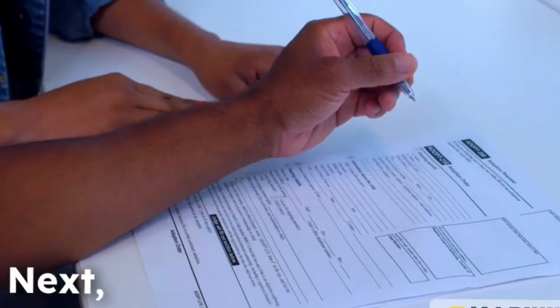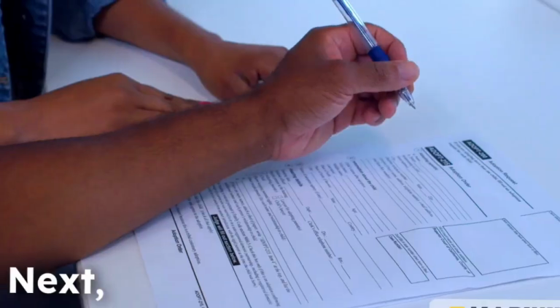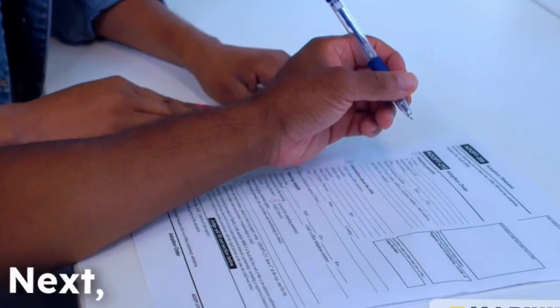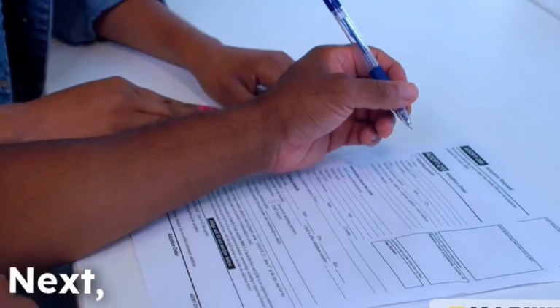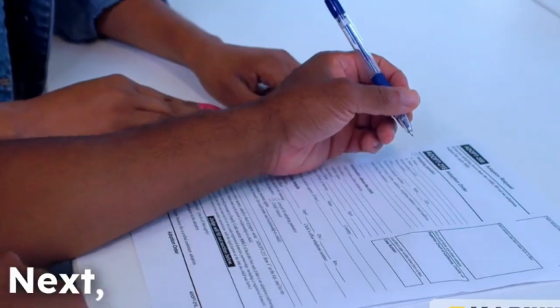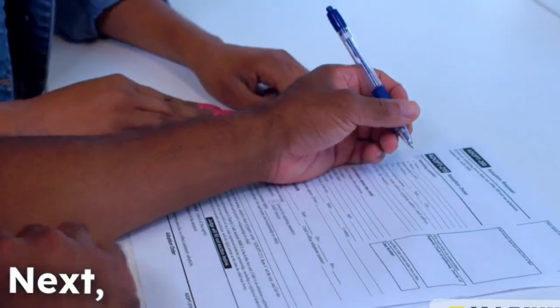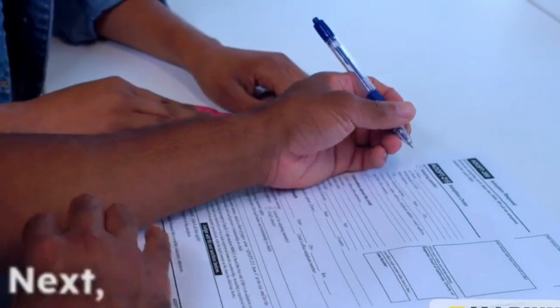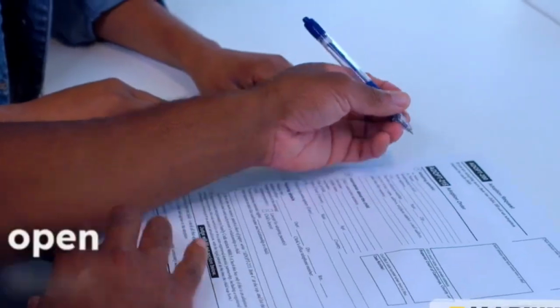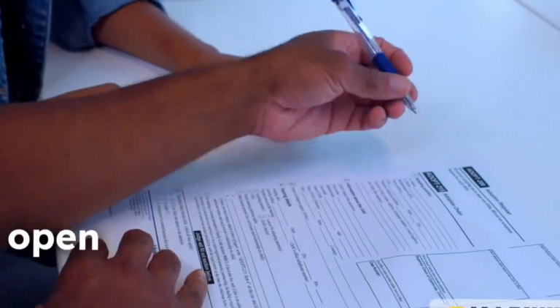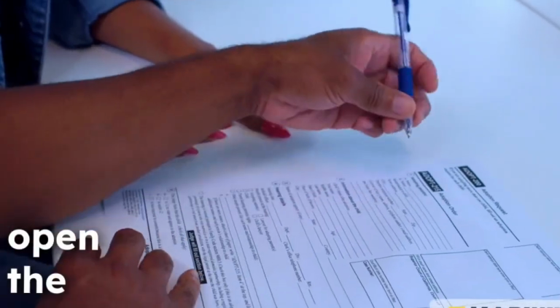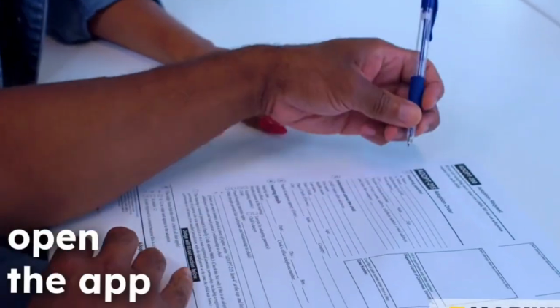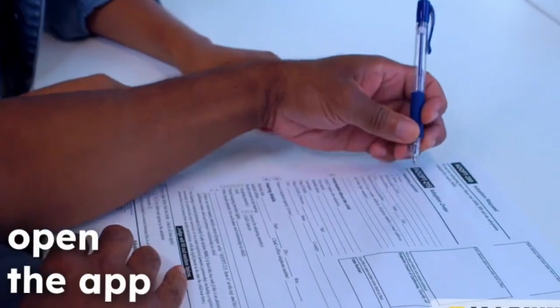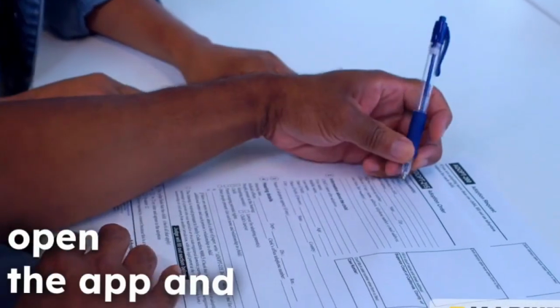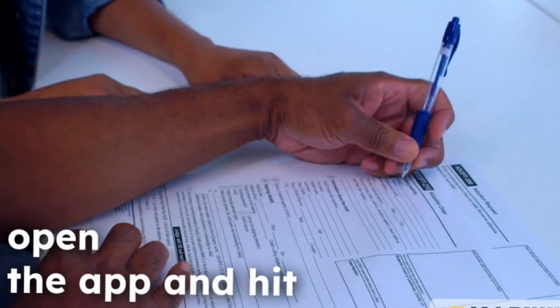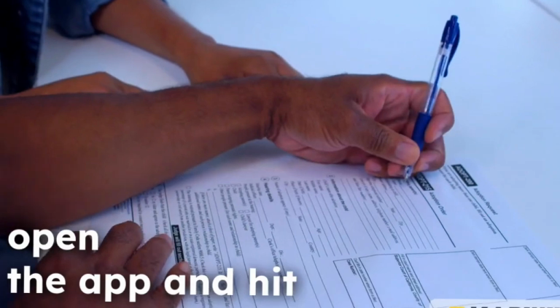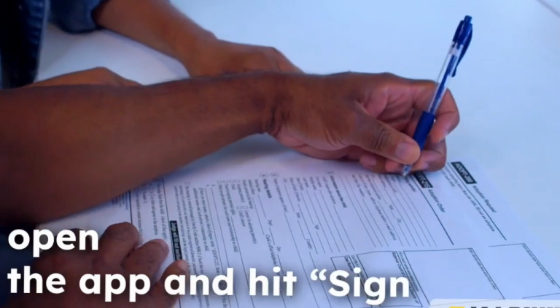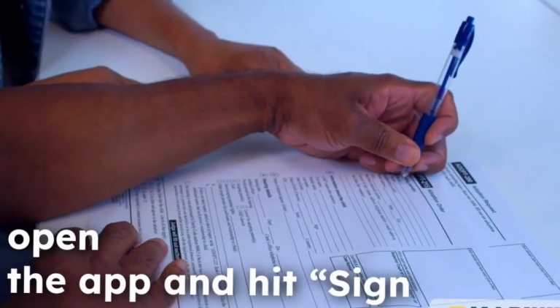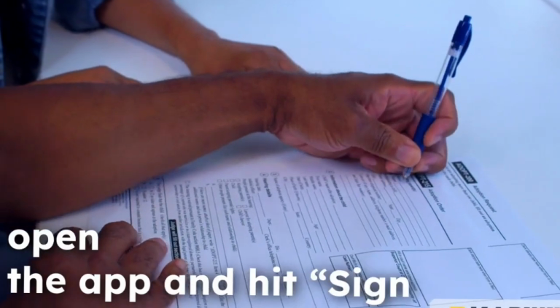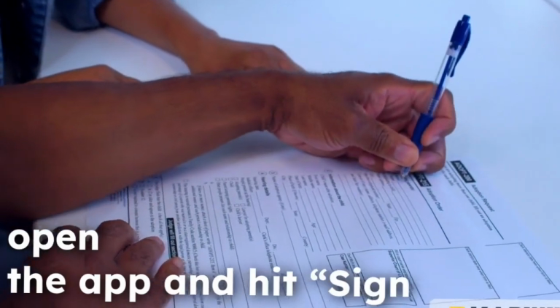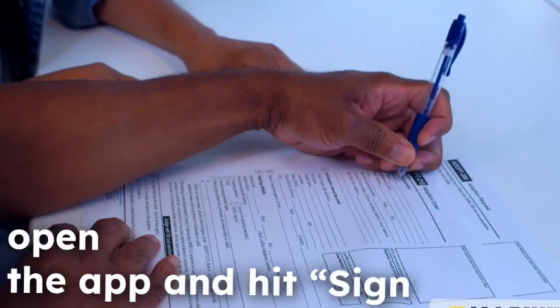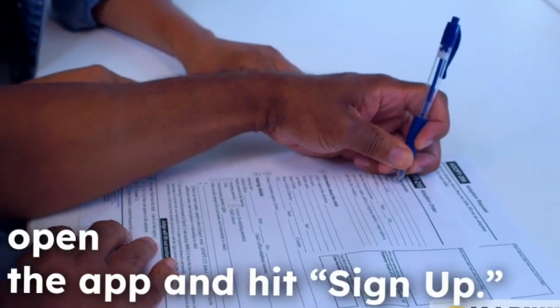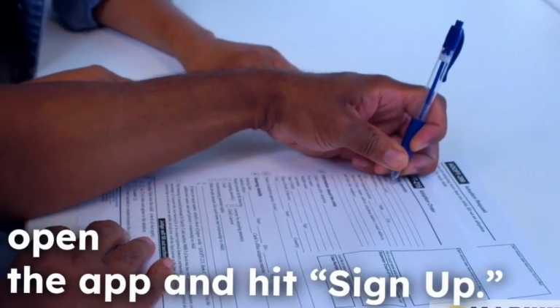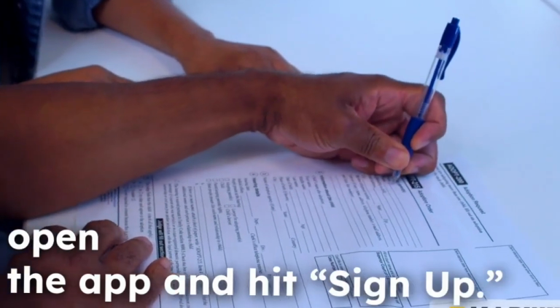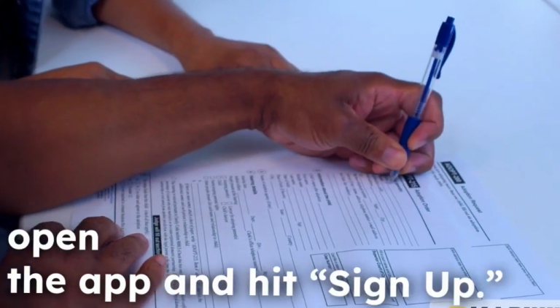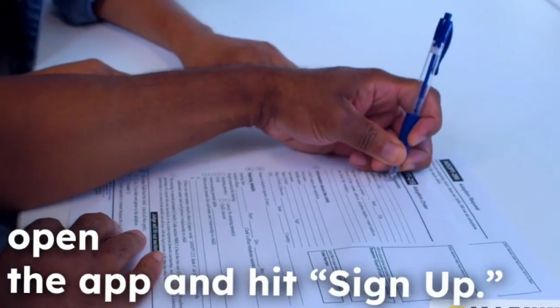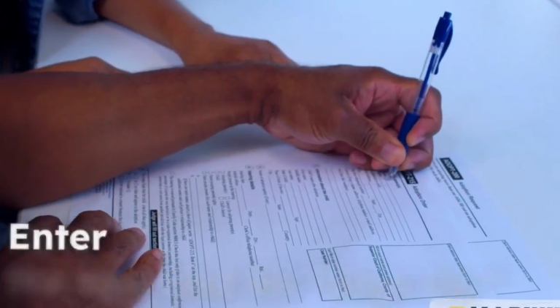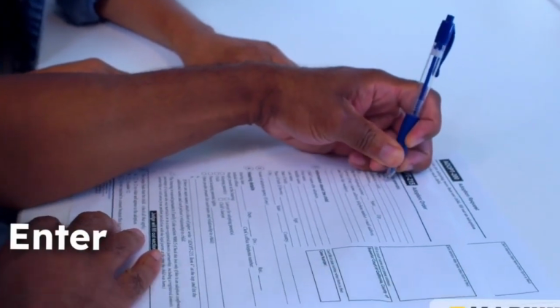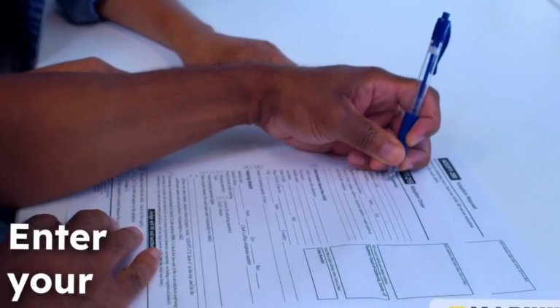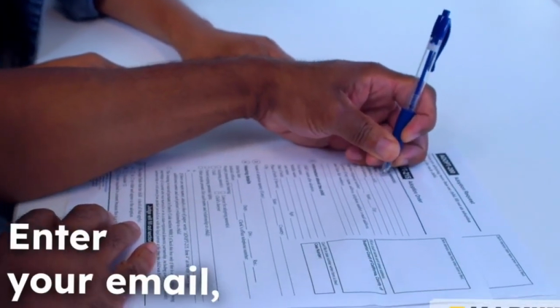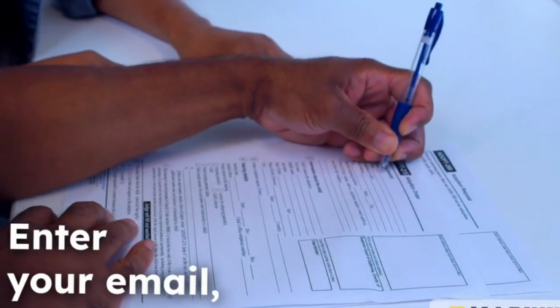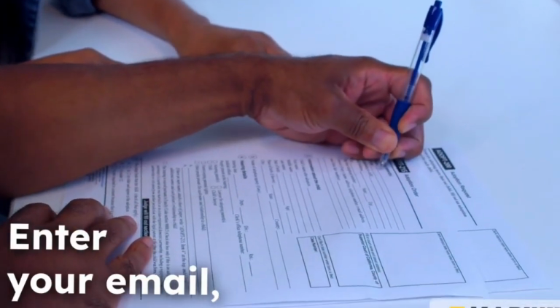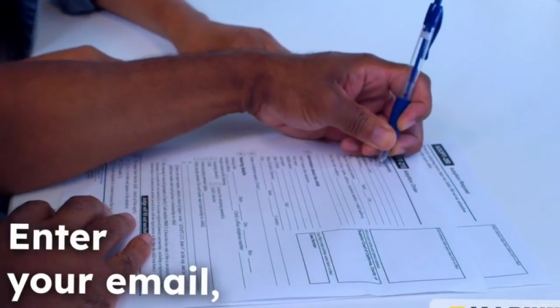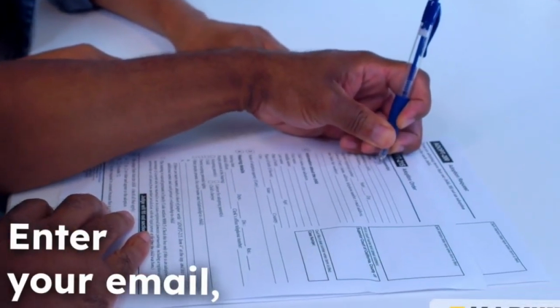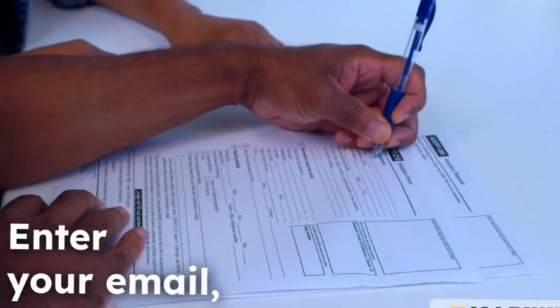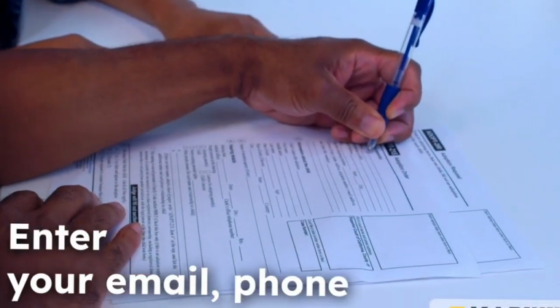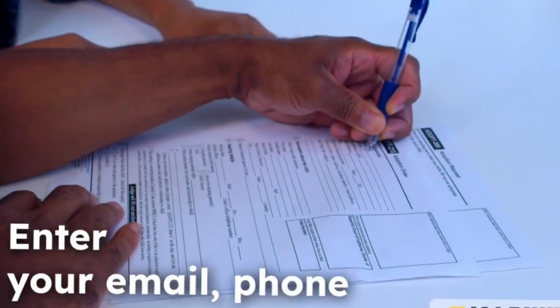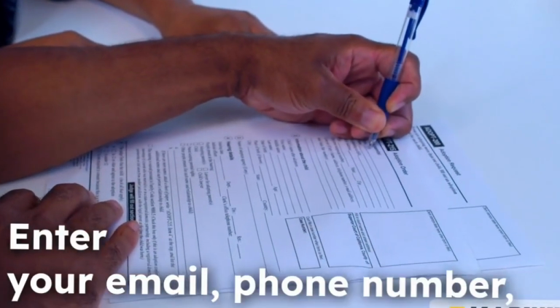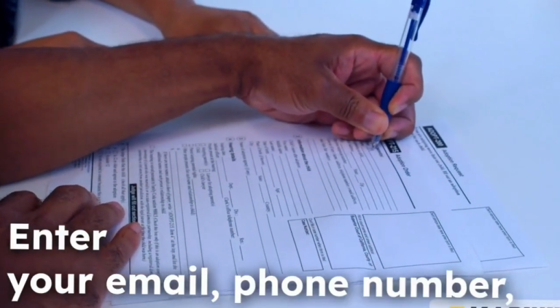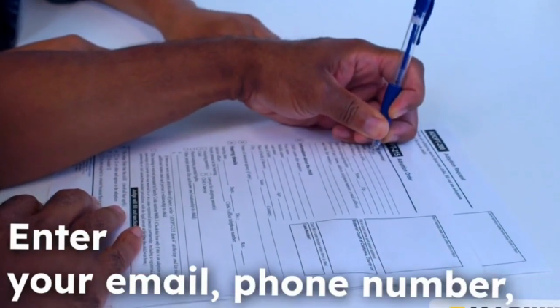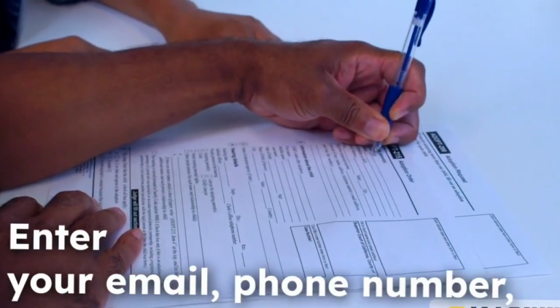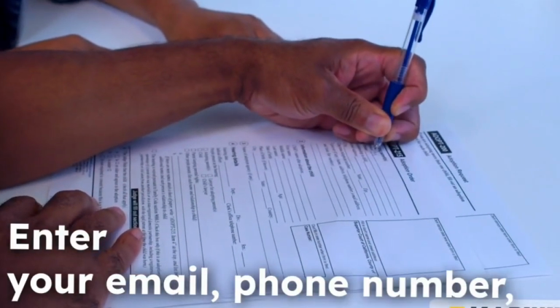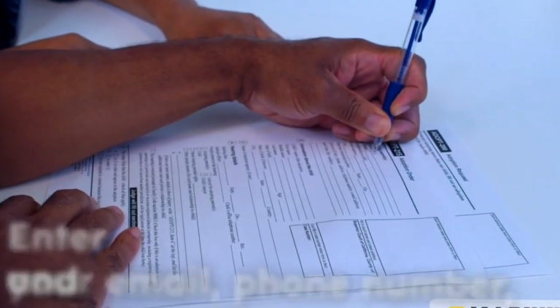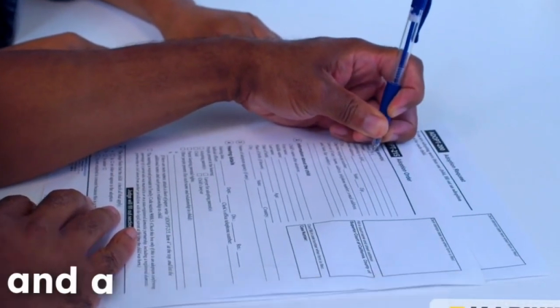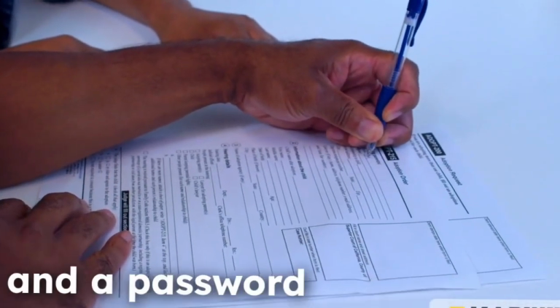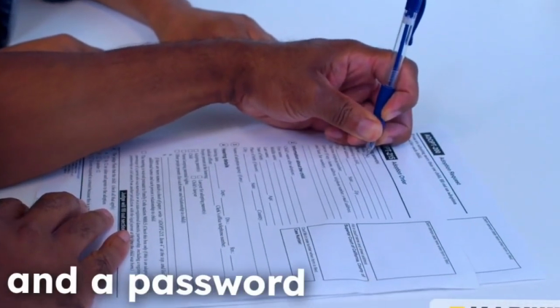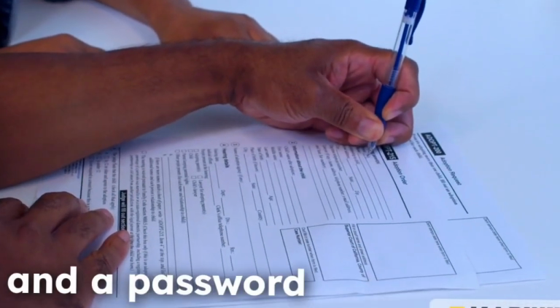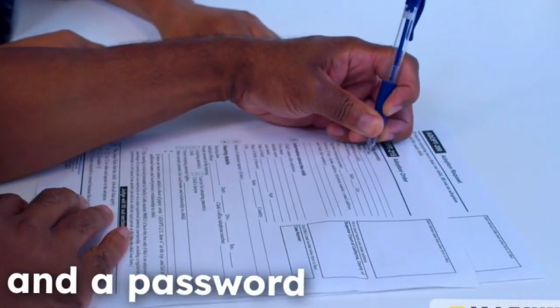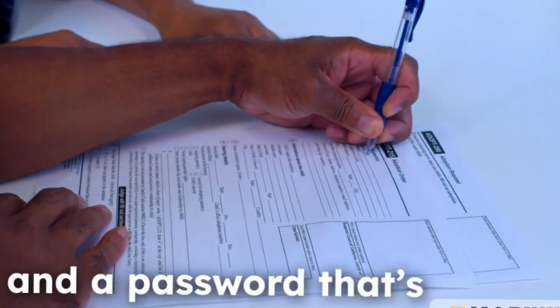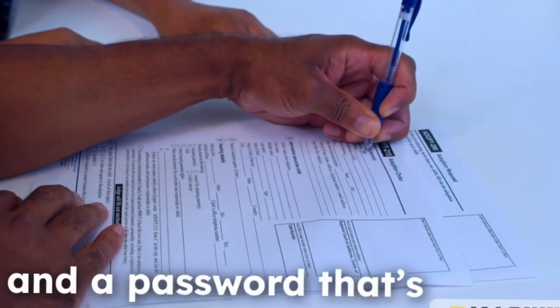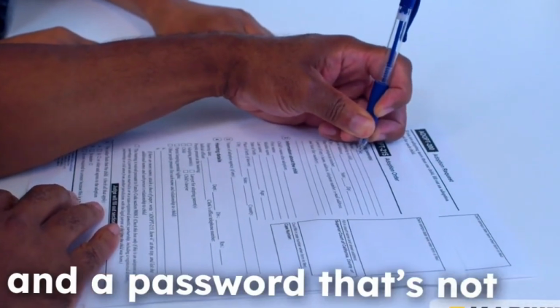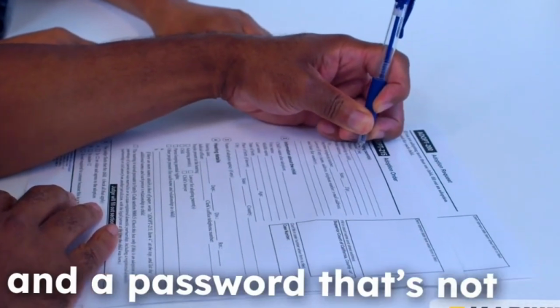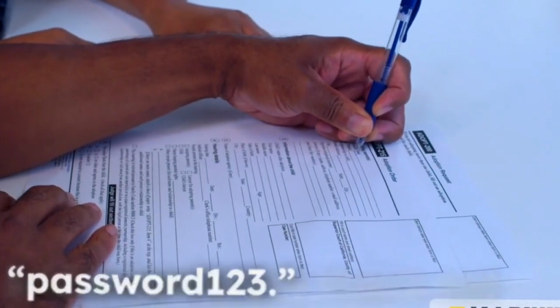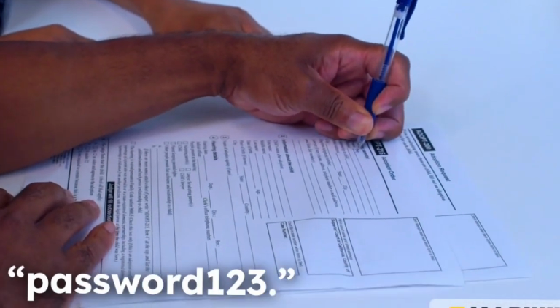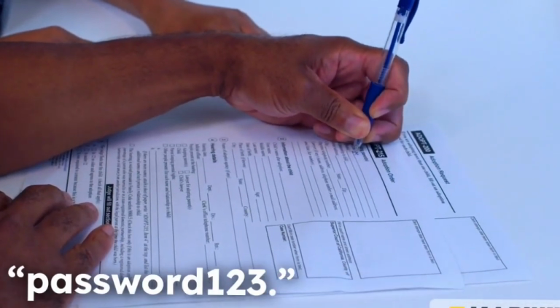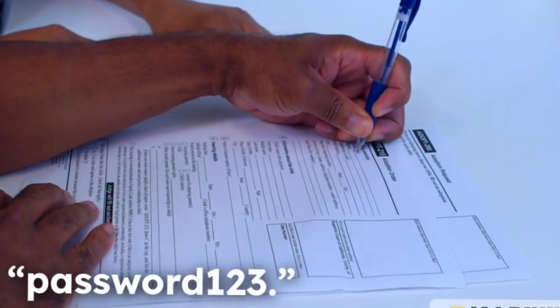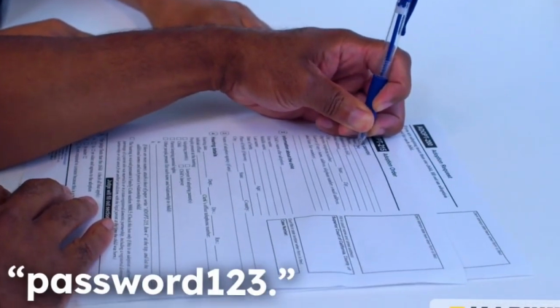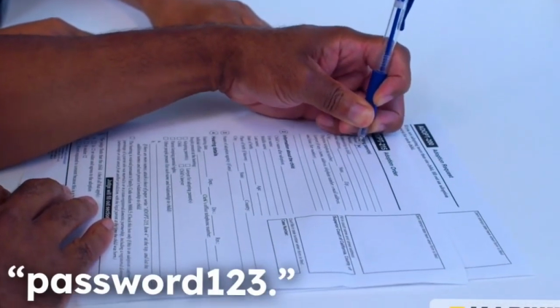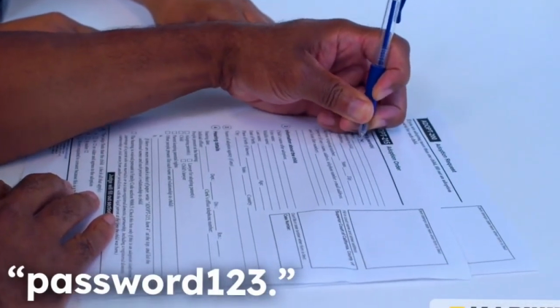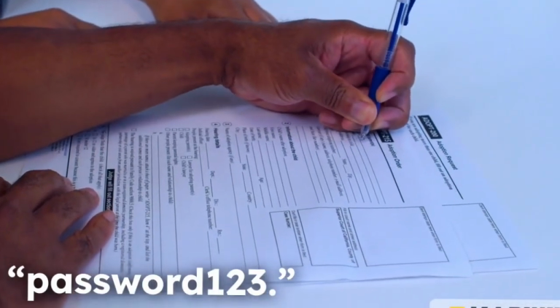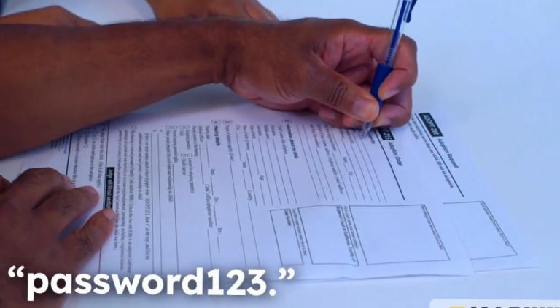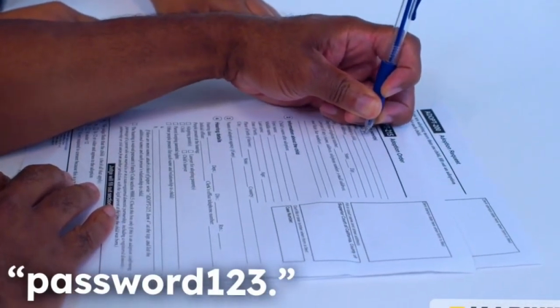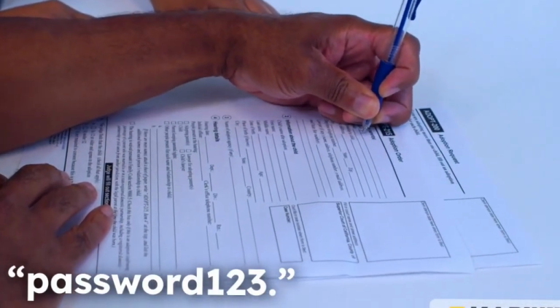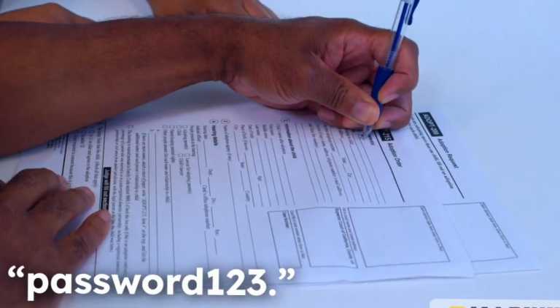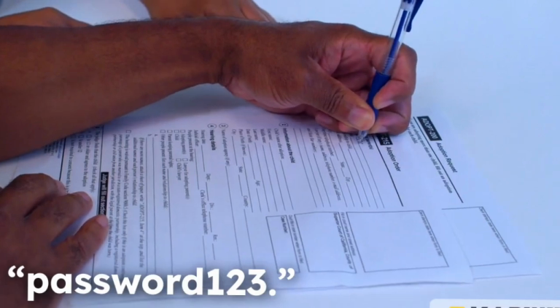Next, open the app and hit sign up. Enter your email, phone number, and a password that's not 'password123'.